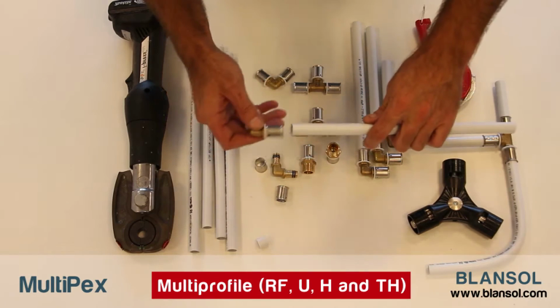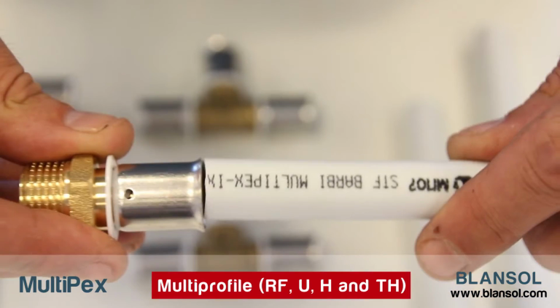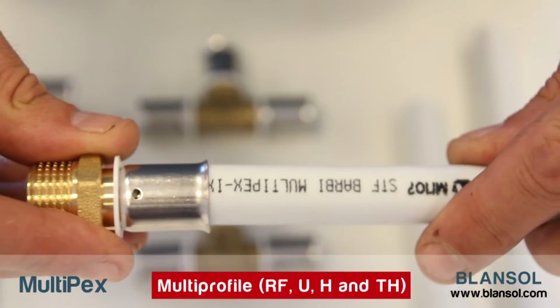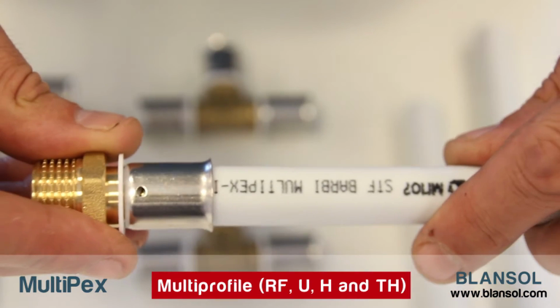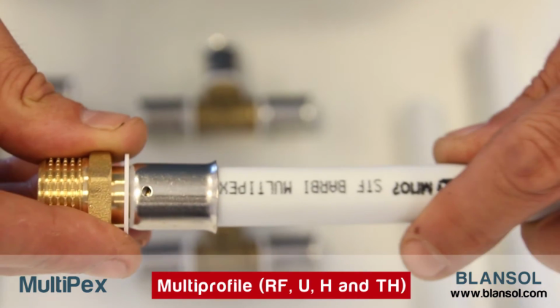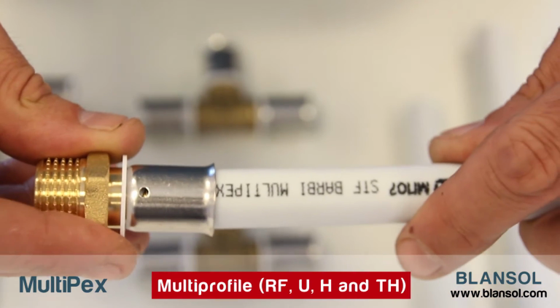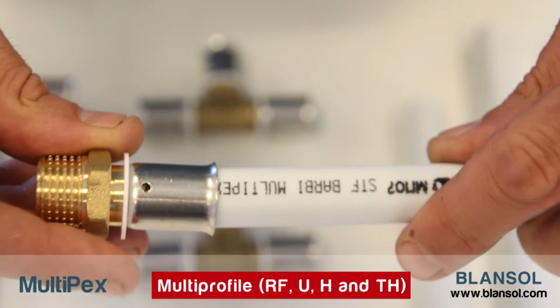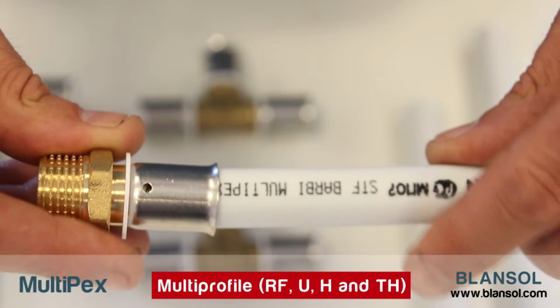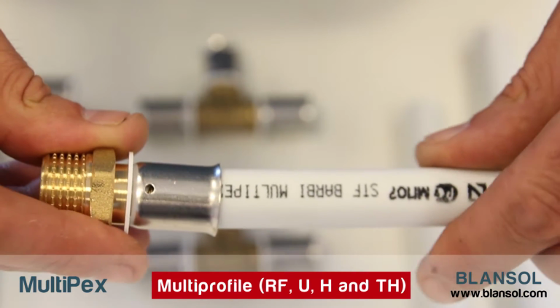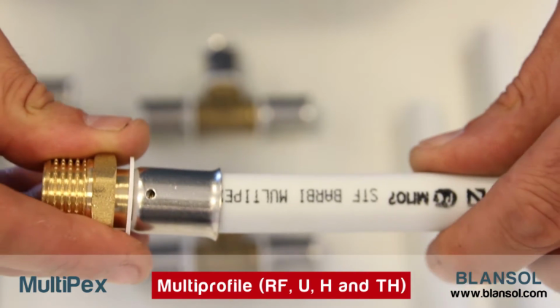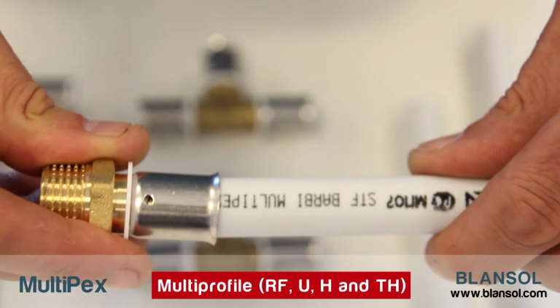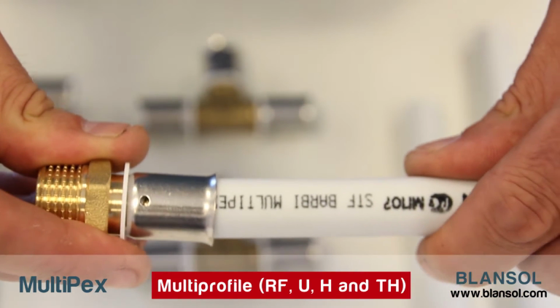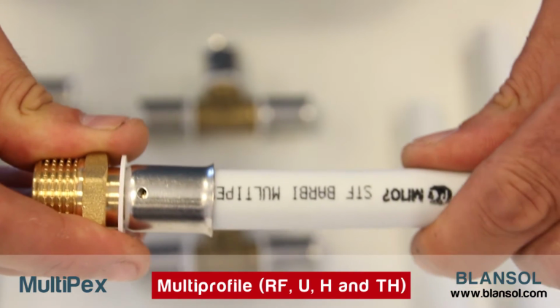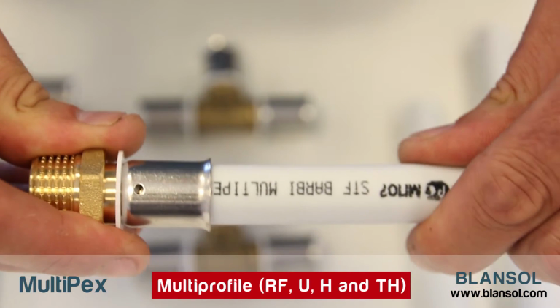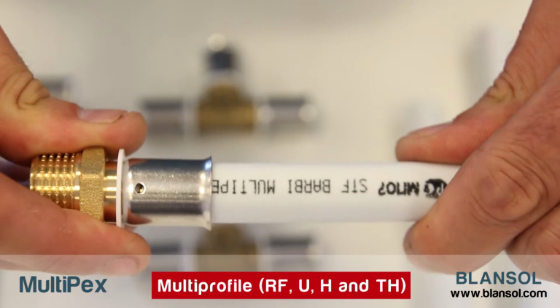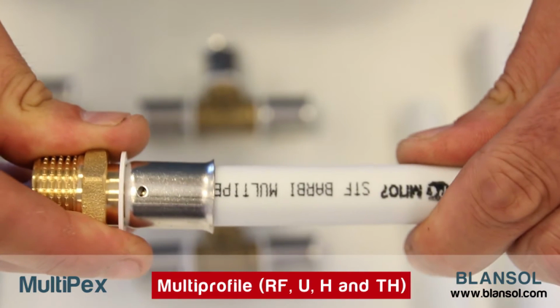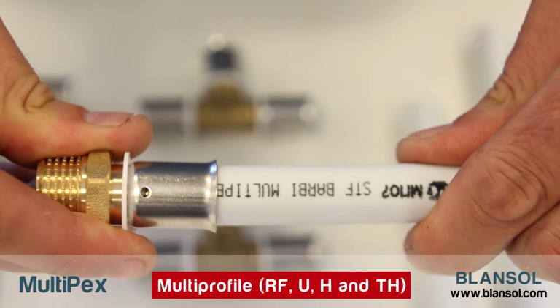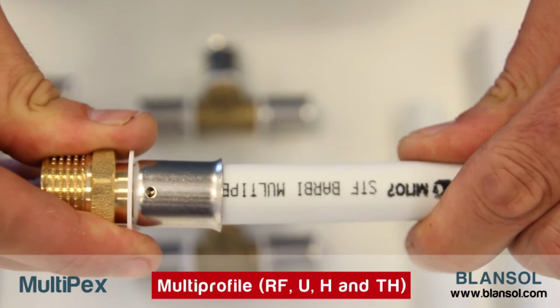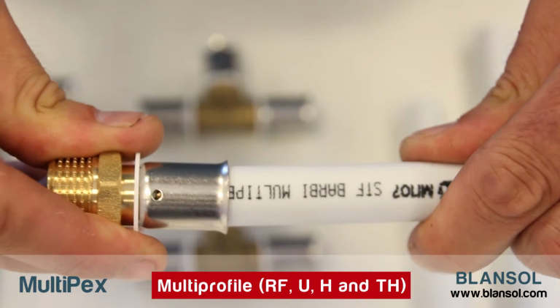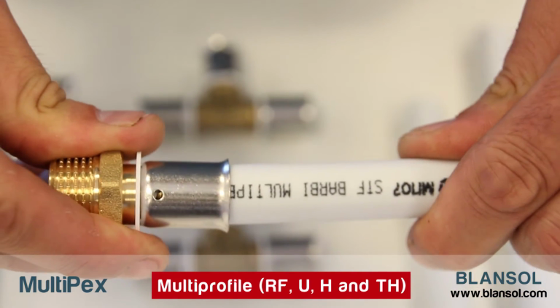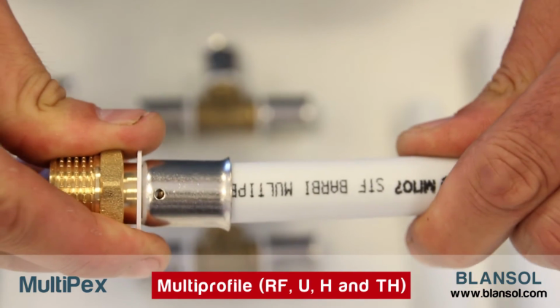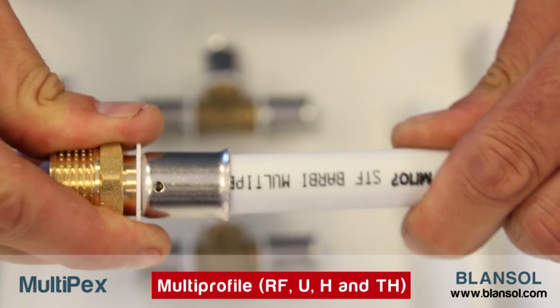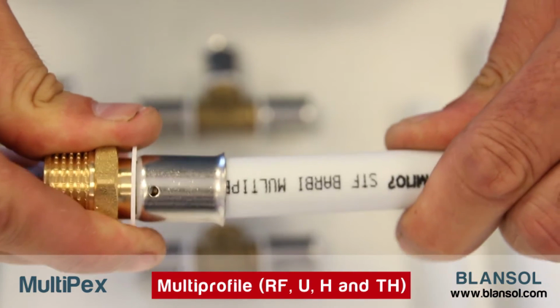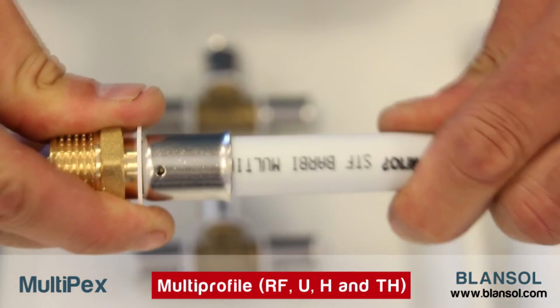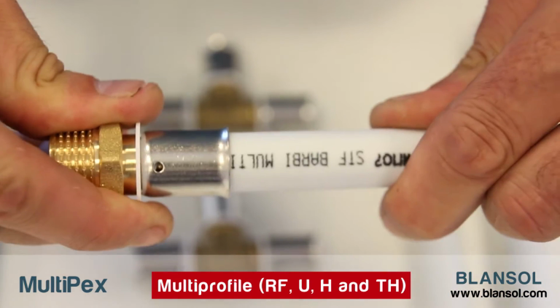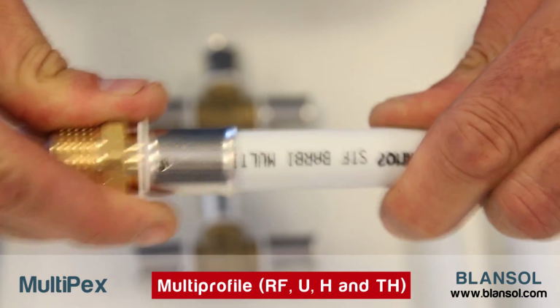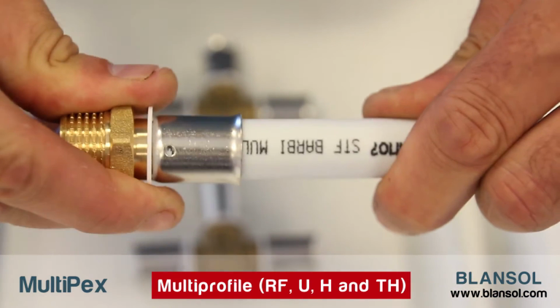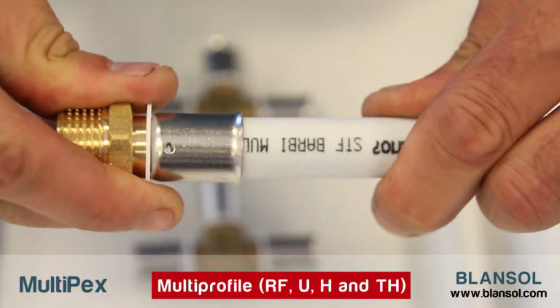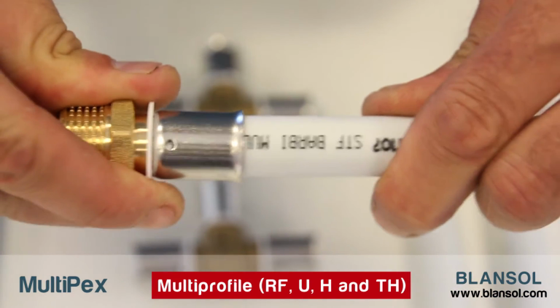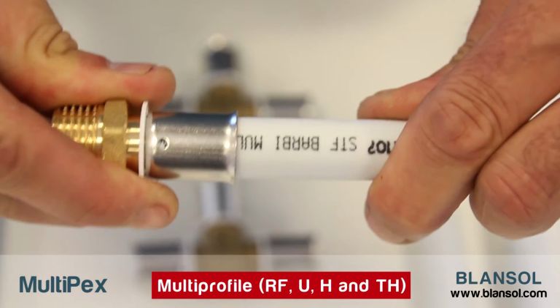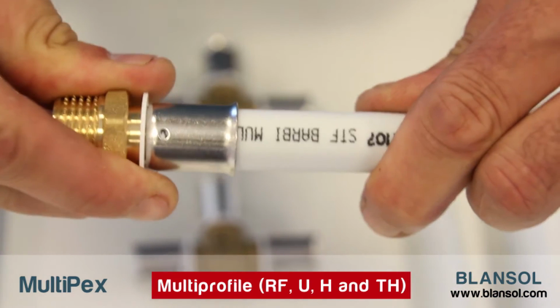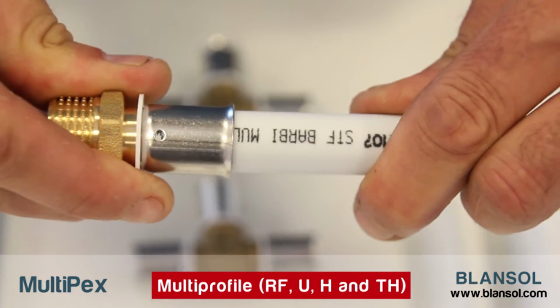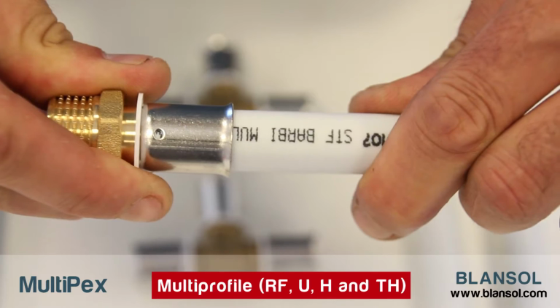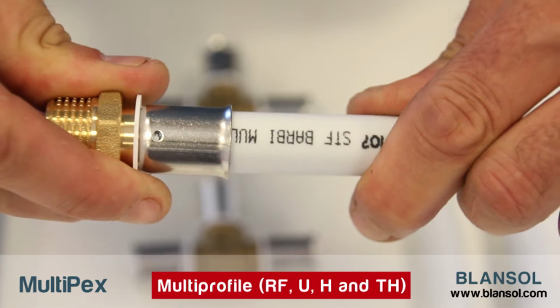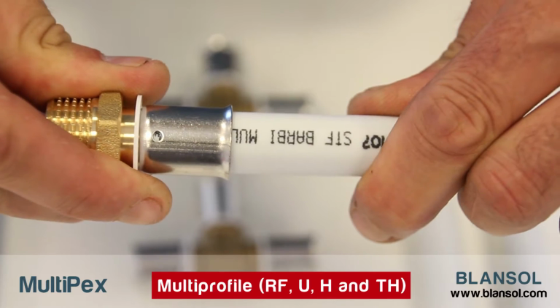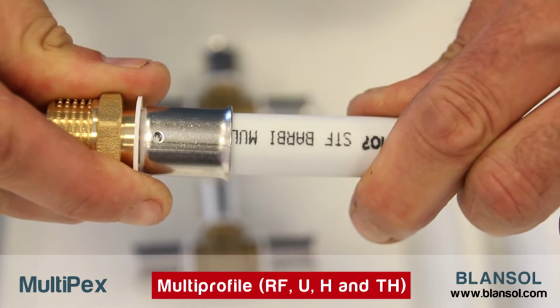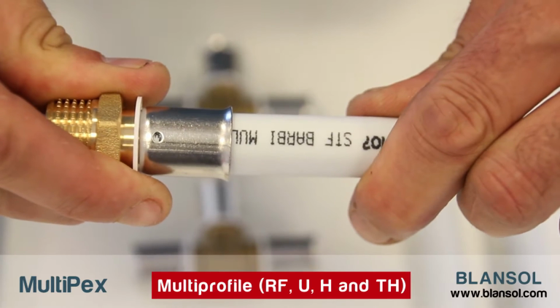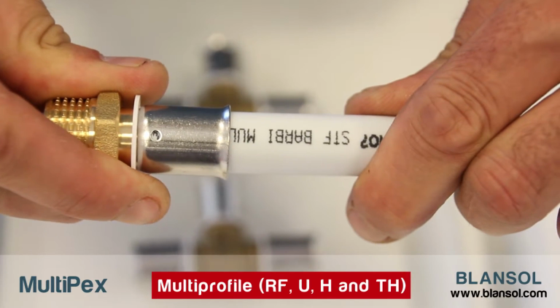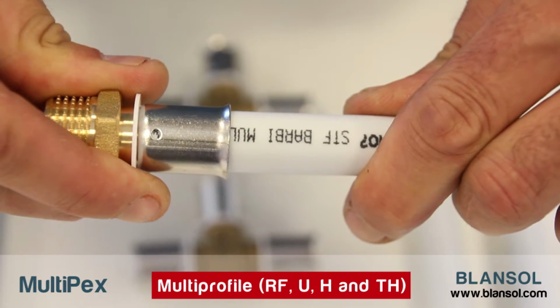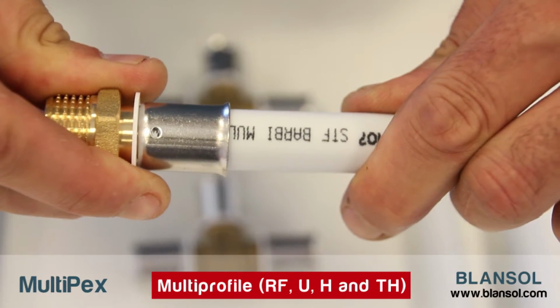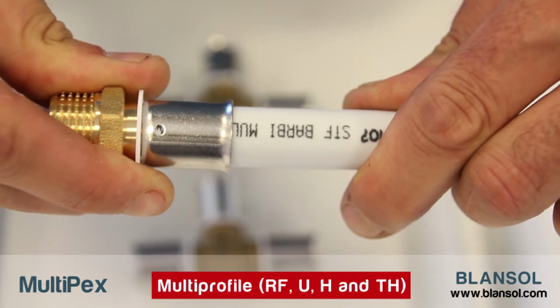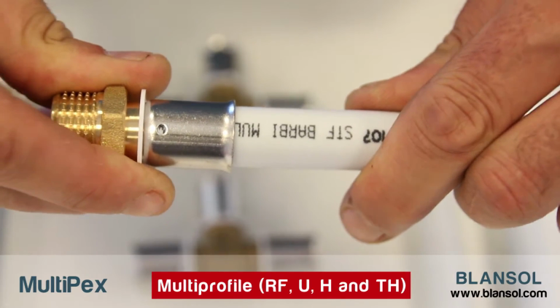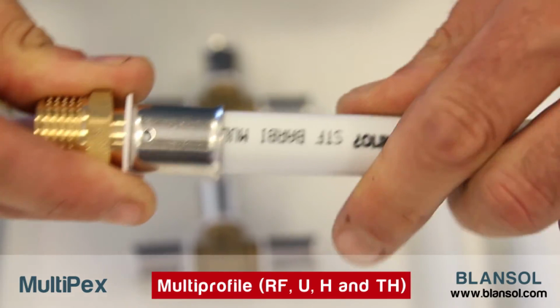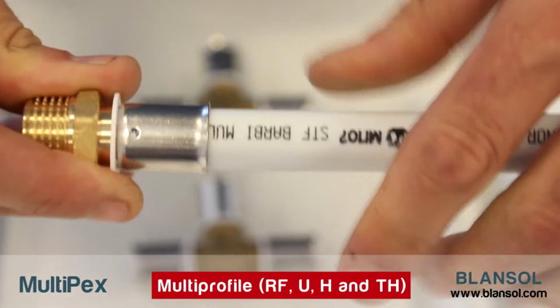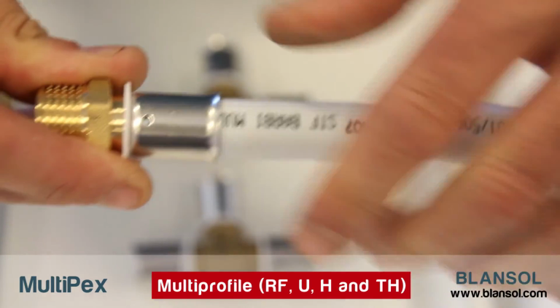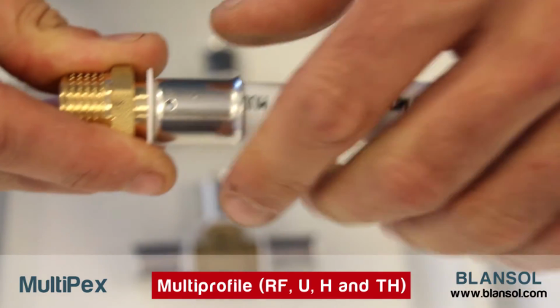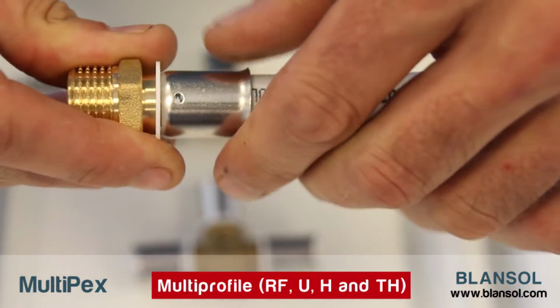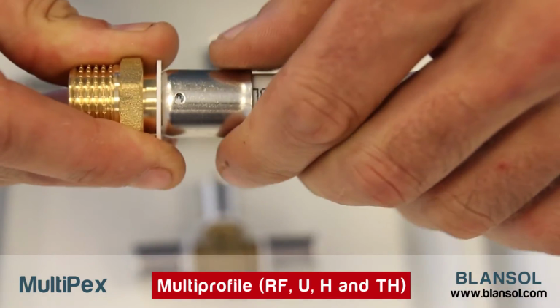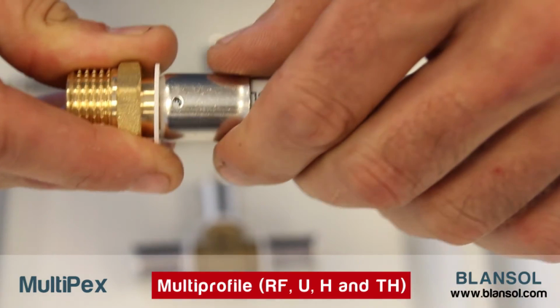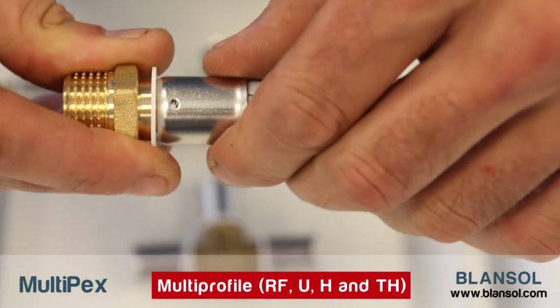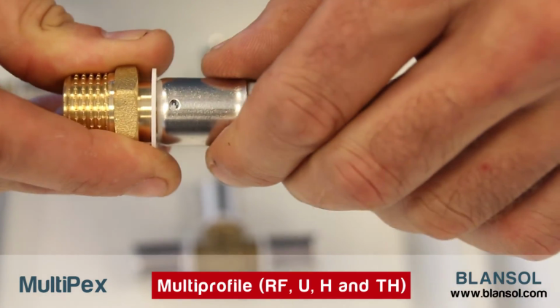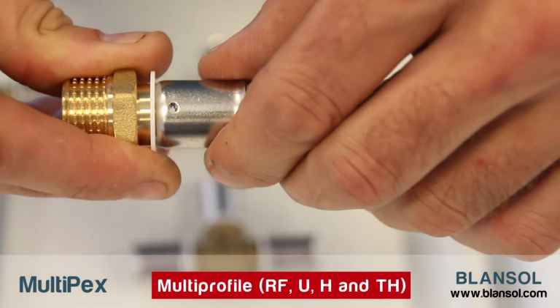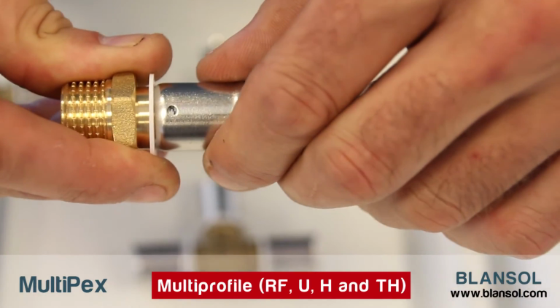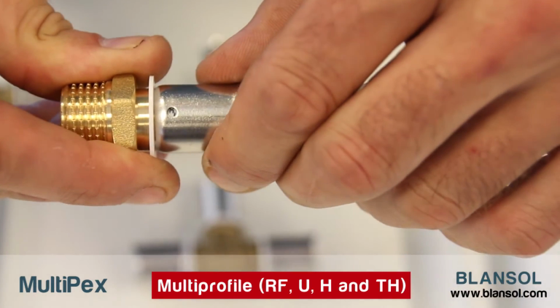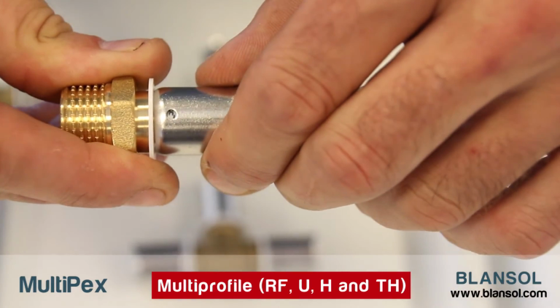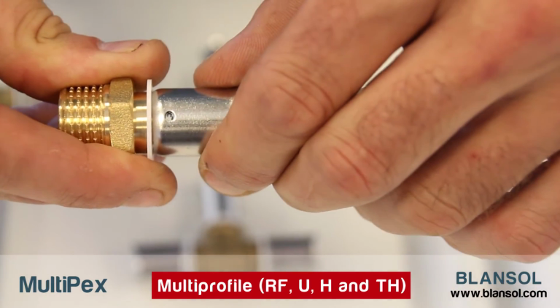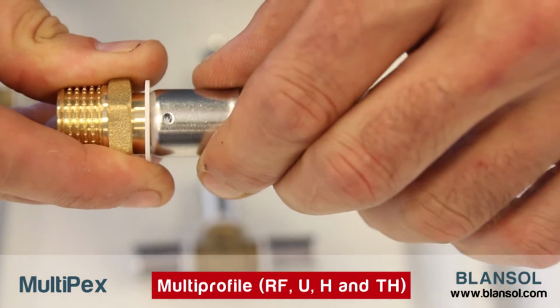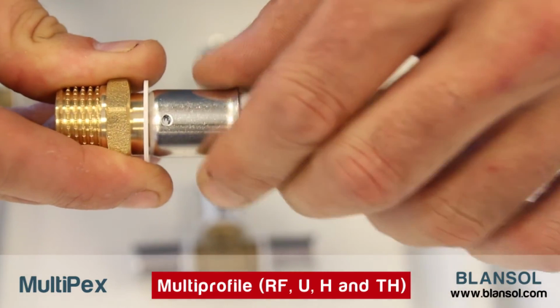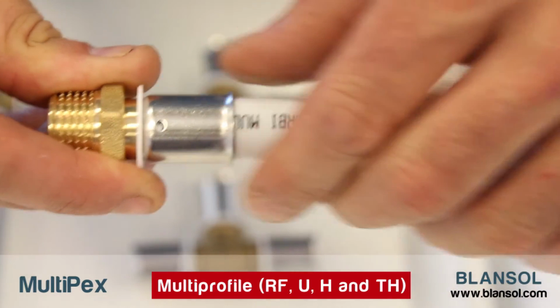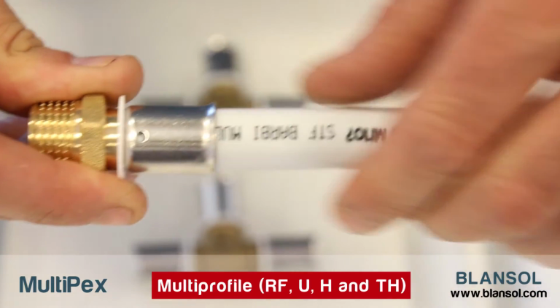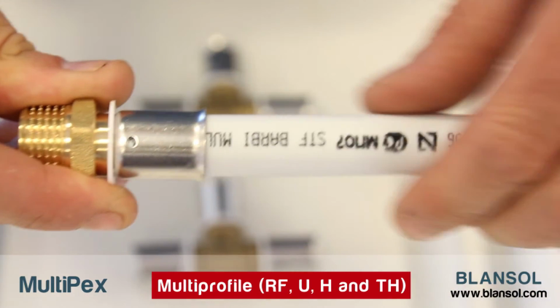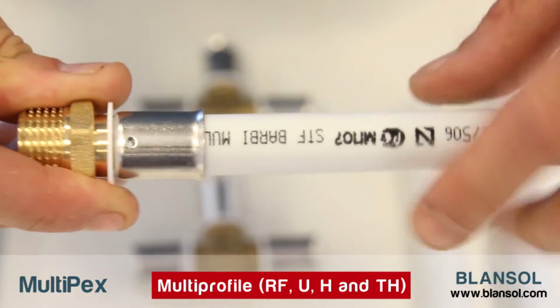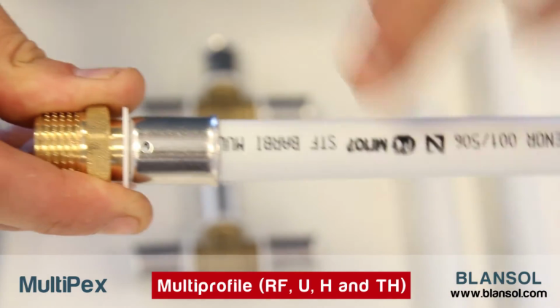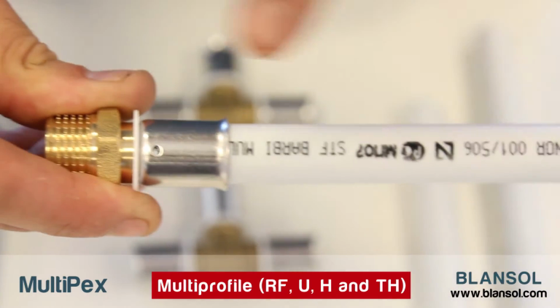Then we must introduce the press fitting into the pipe end, ensuring that we have inserted the fitting all the way to the end.